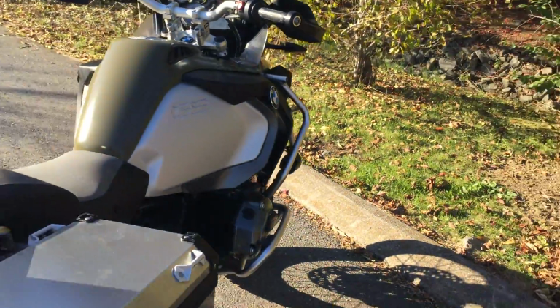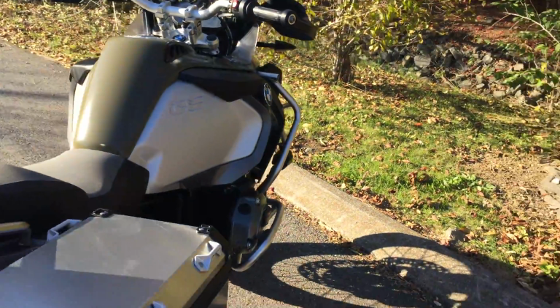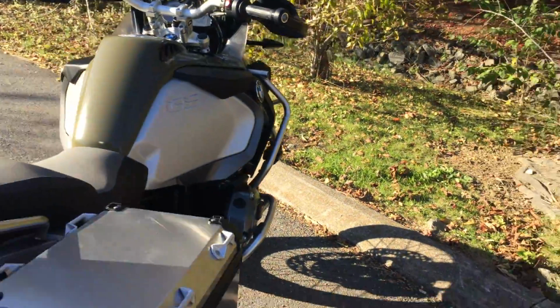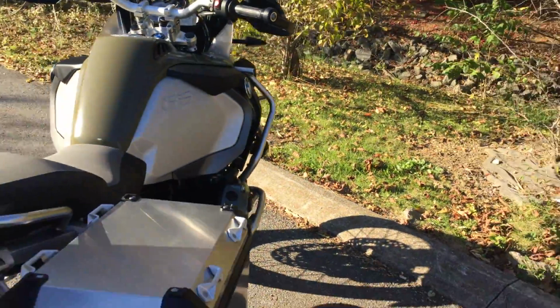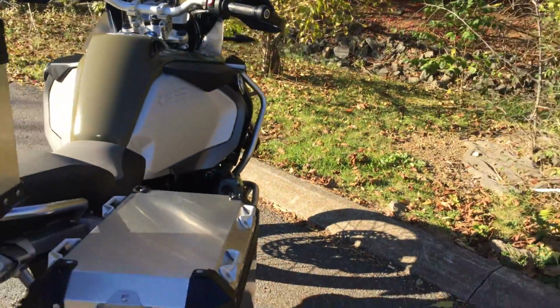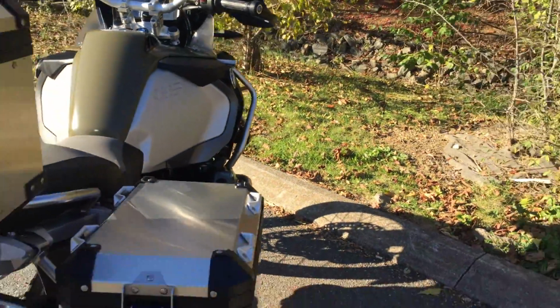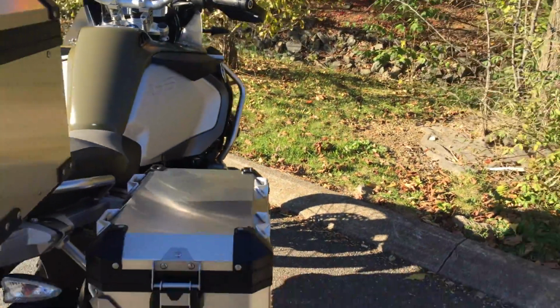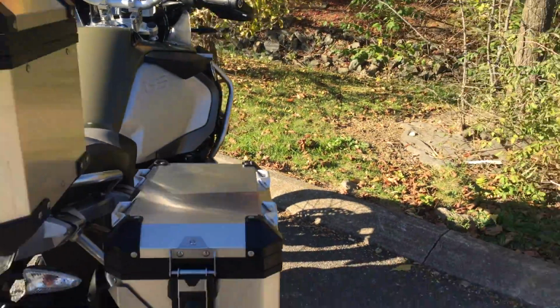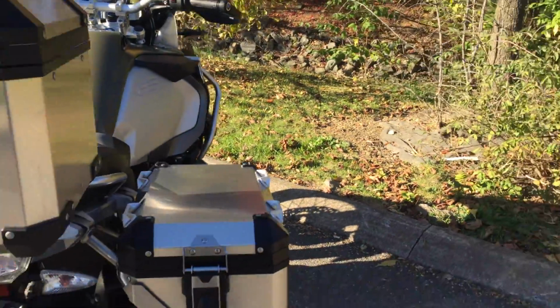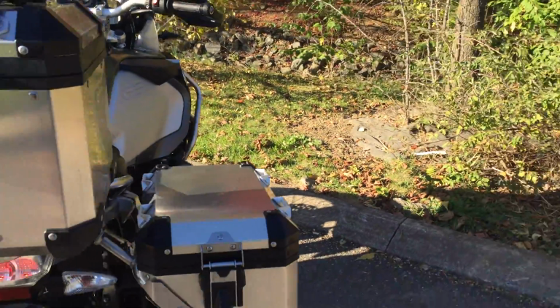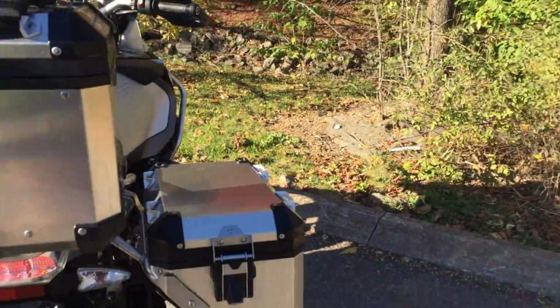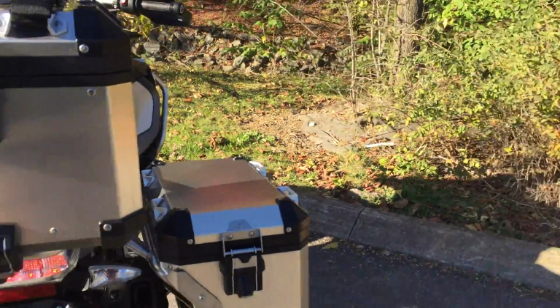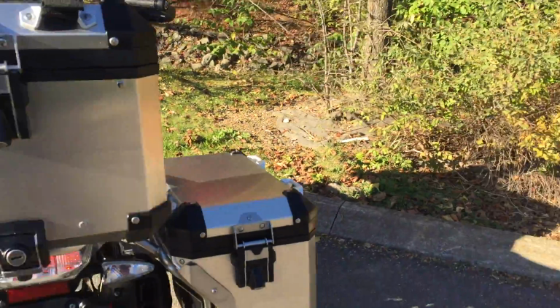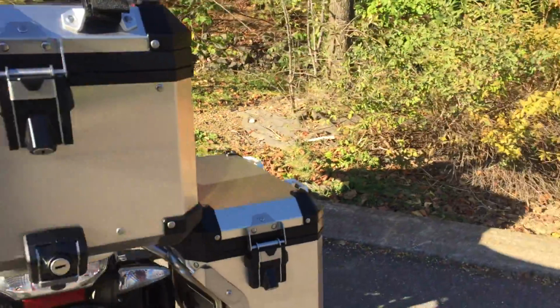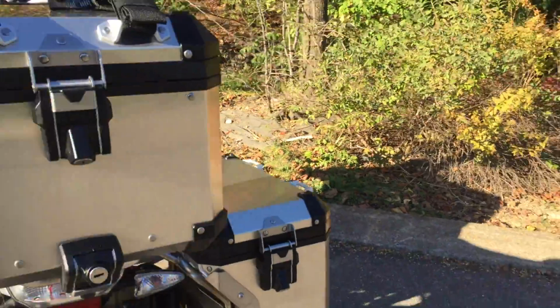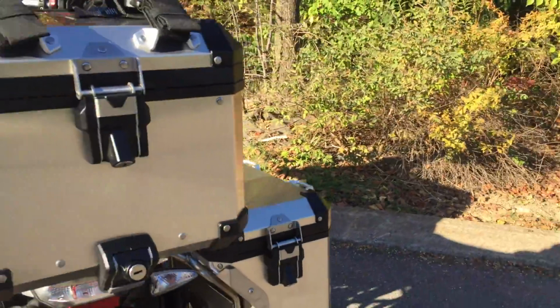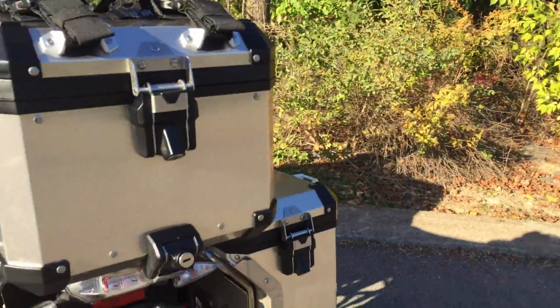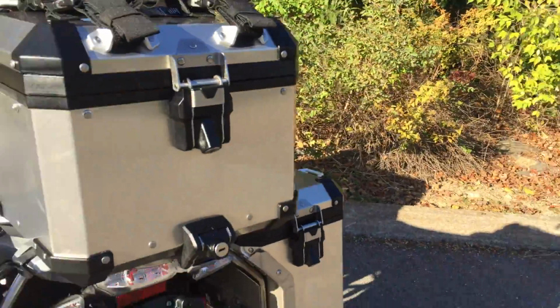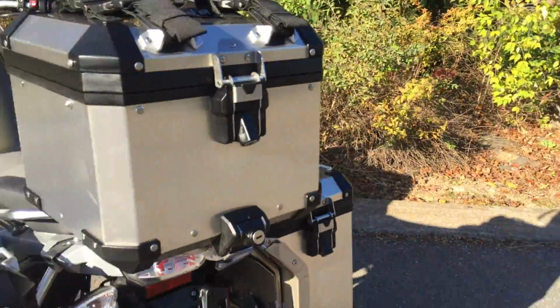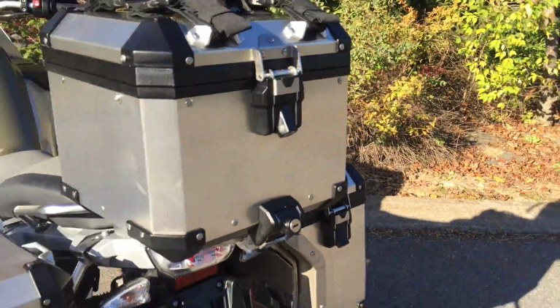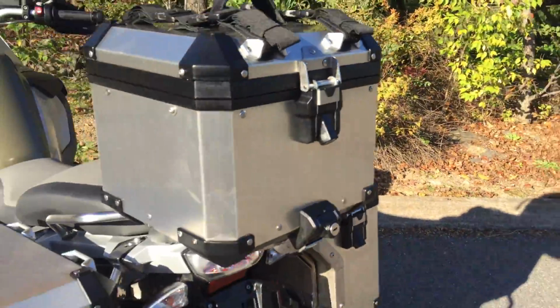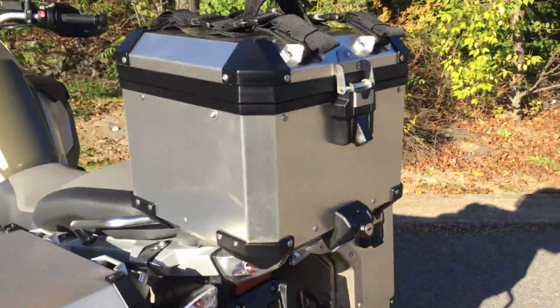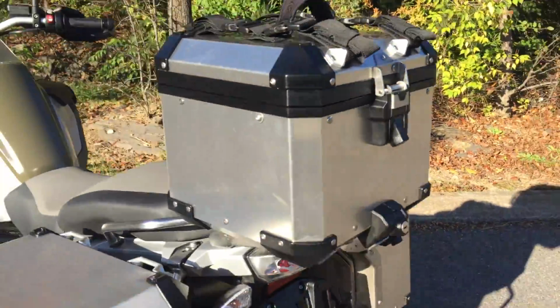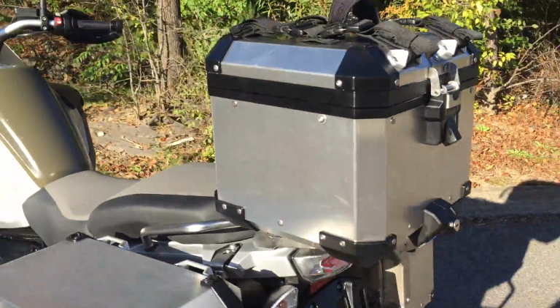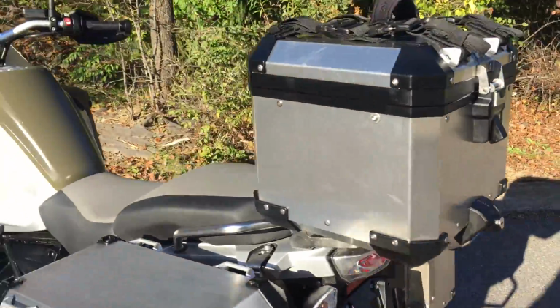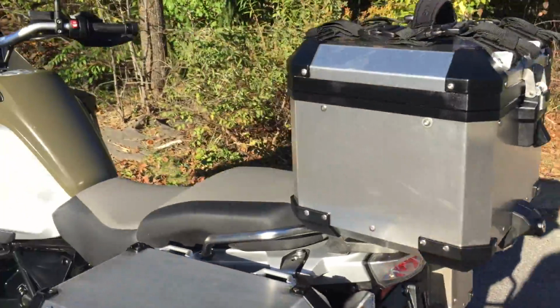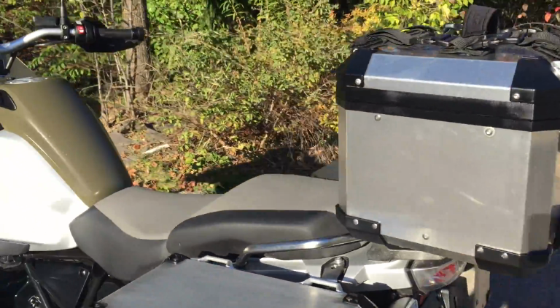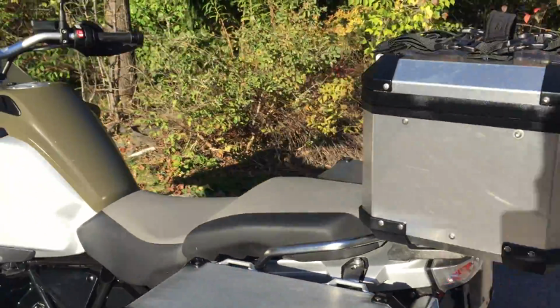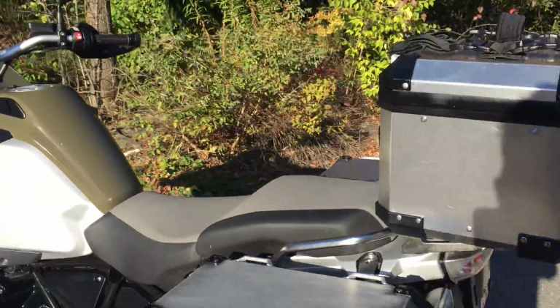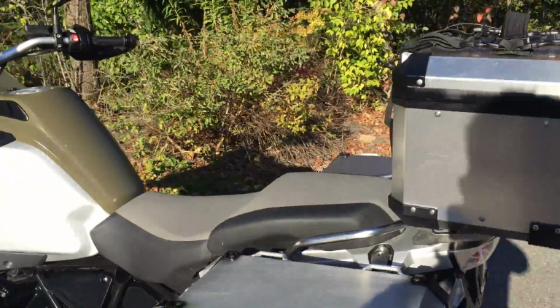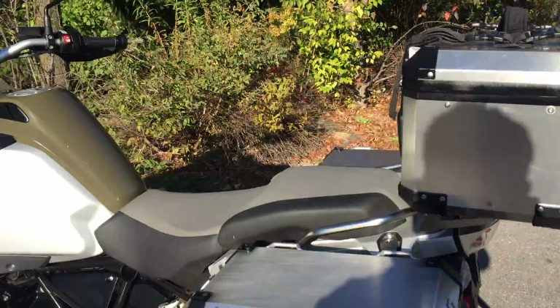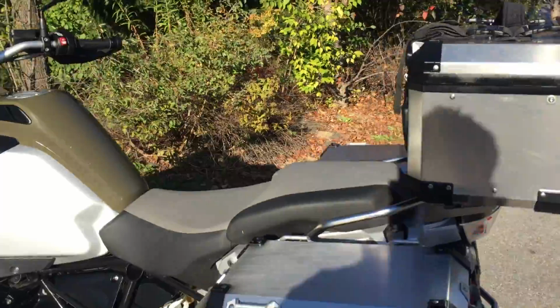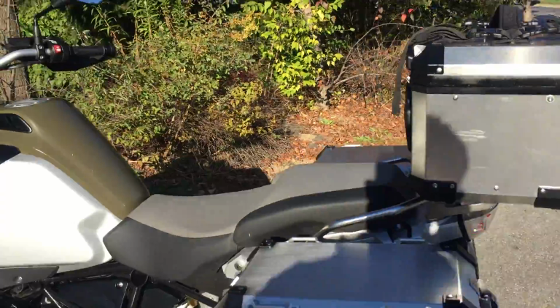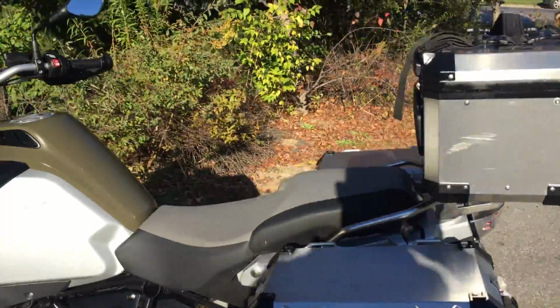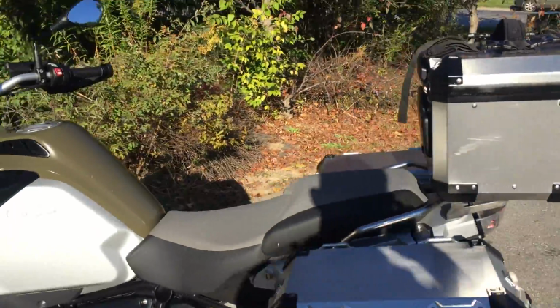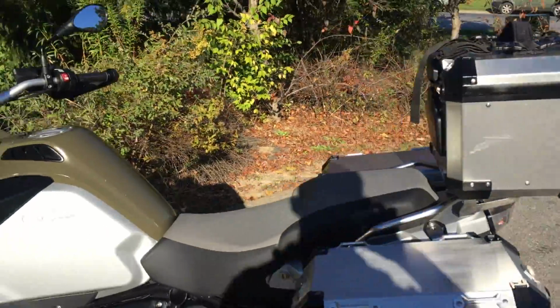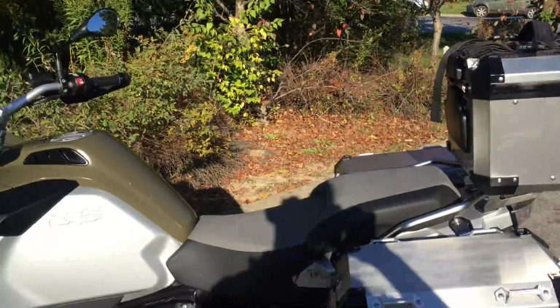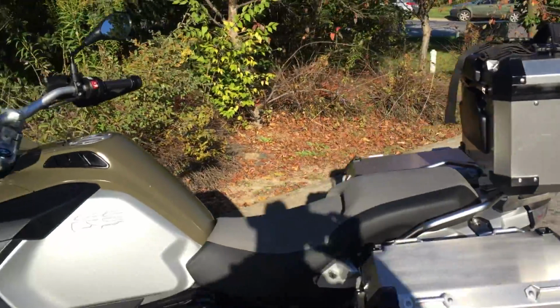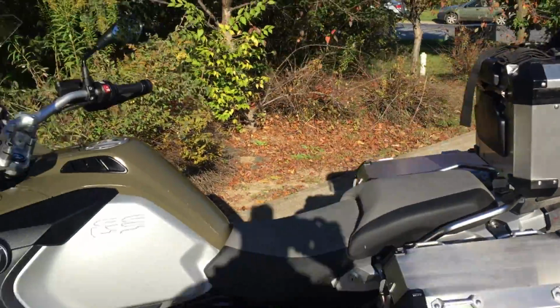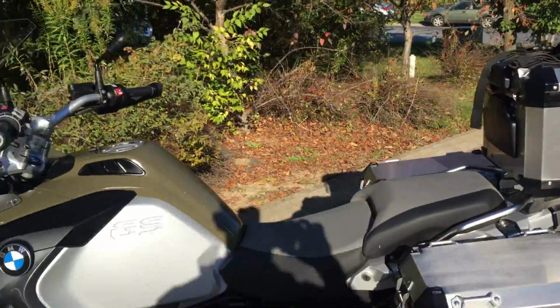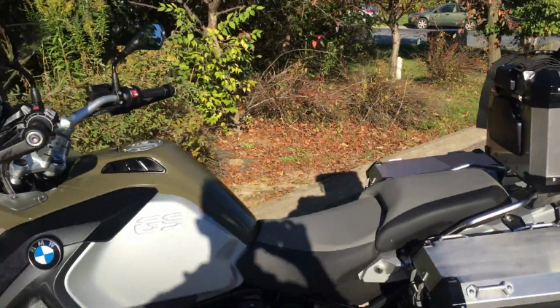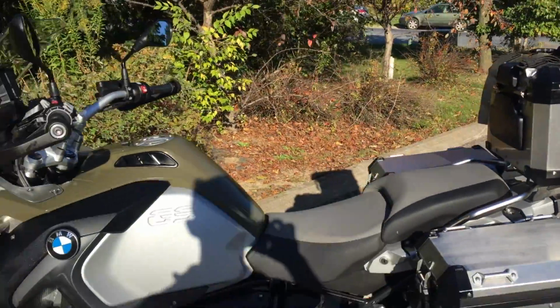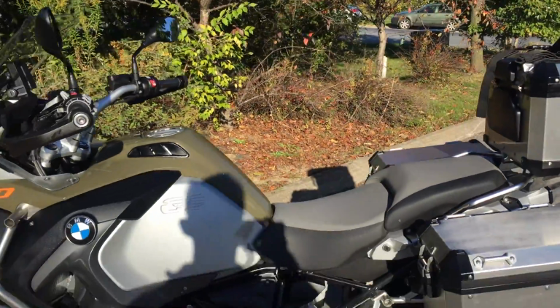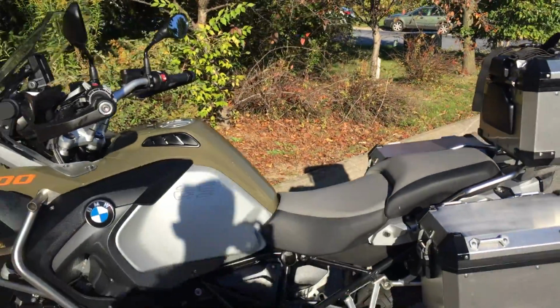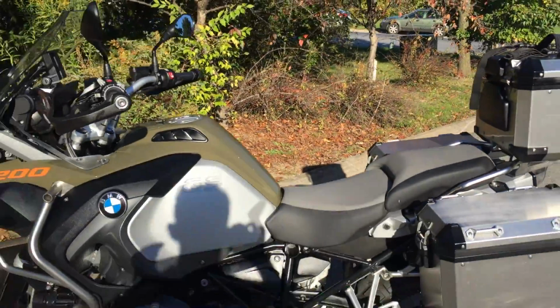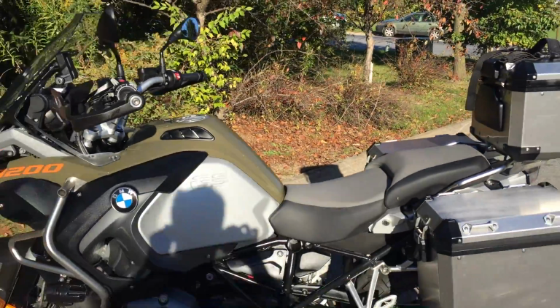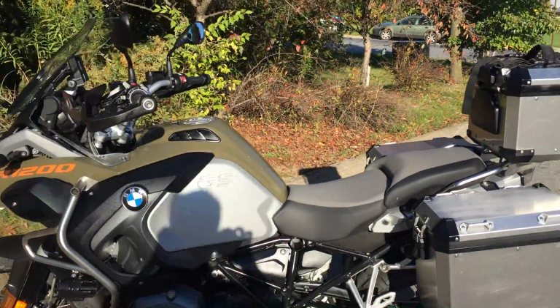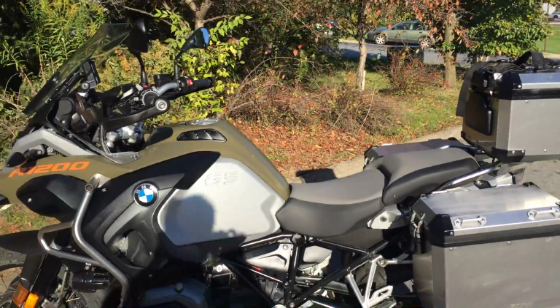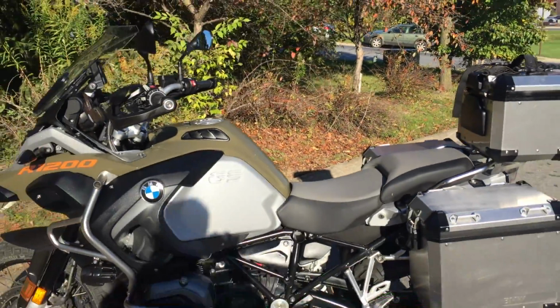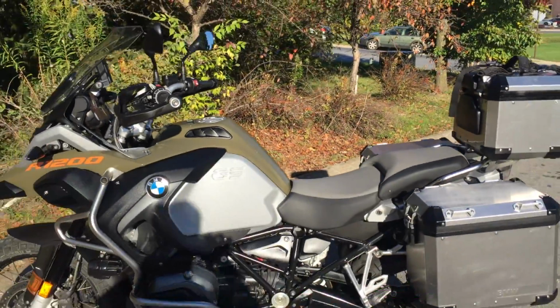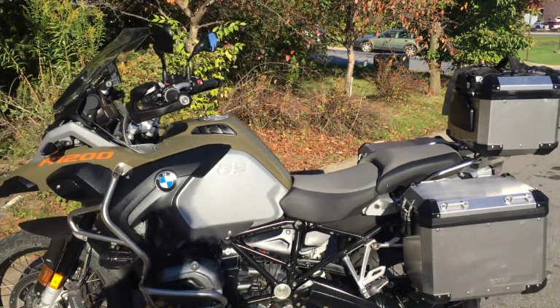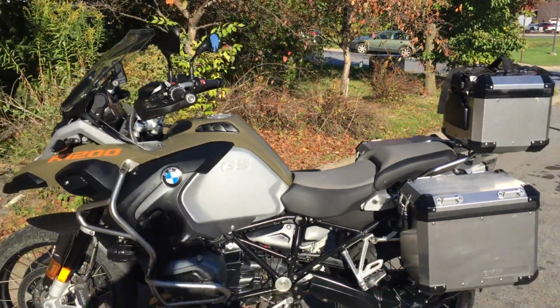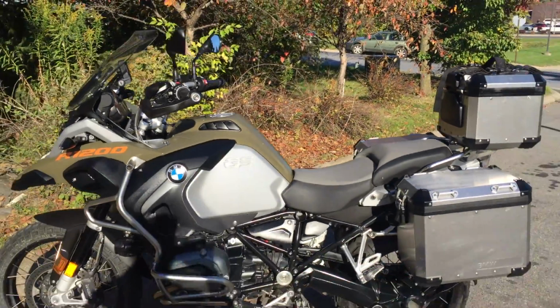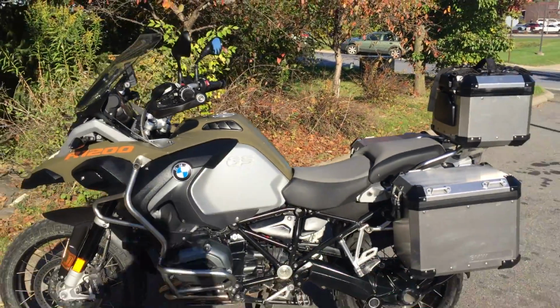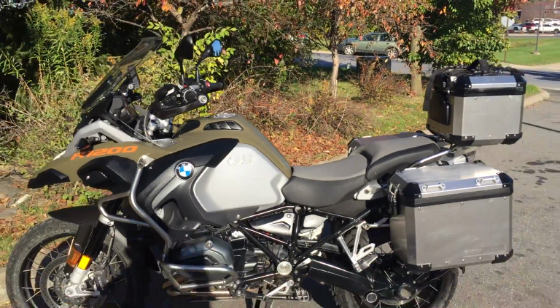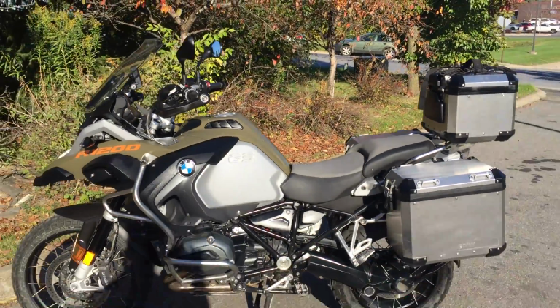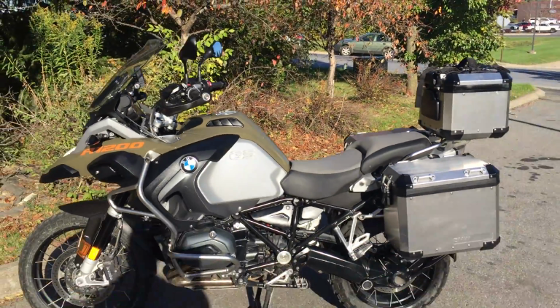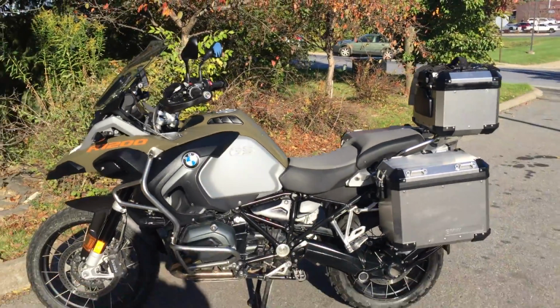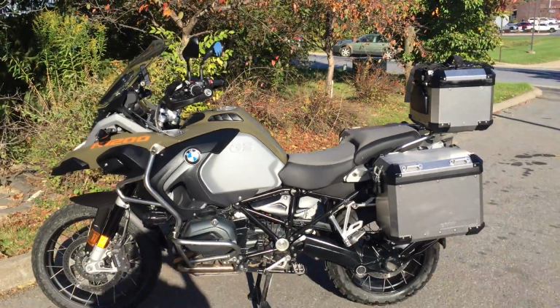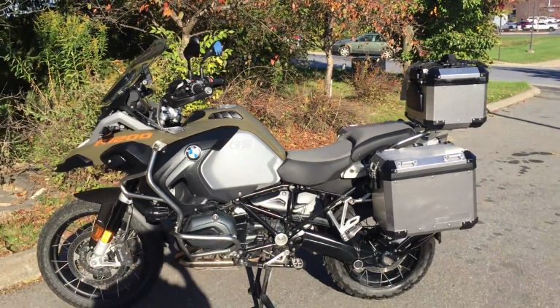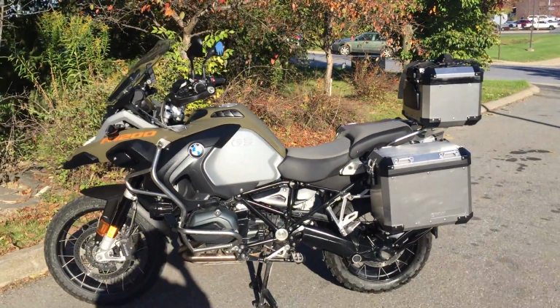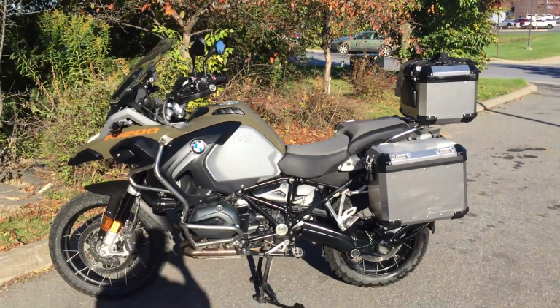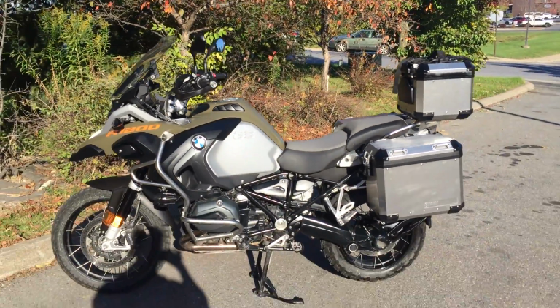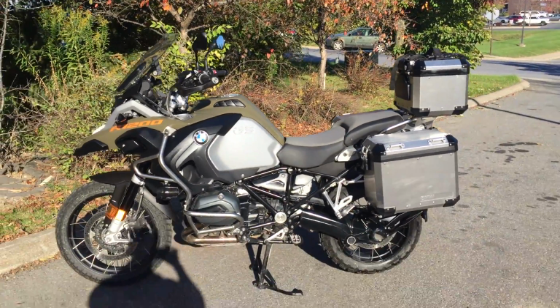Give us a call today or email info at Kisselmotorsports.com for more information on this 1200 GSA.